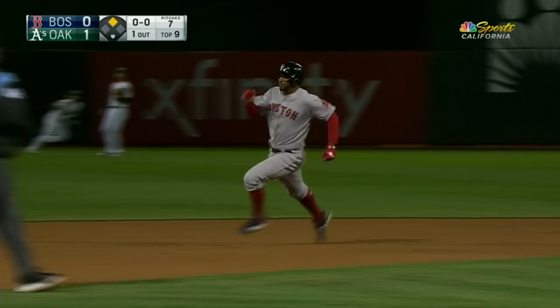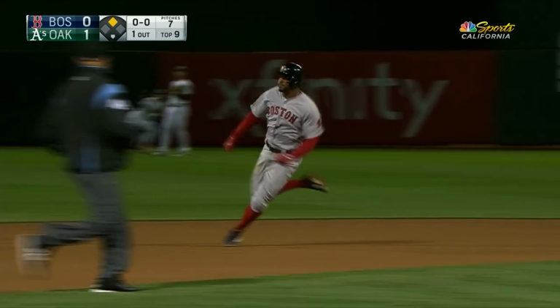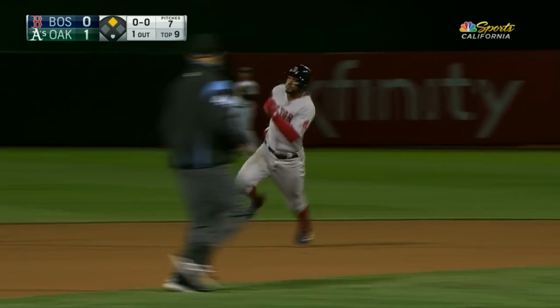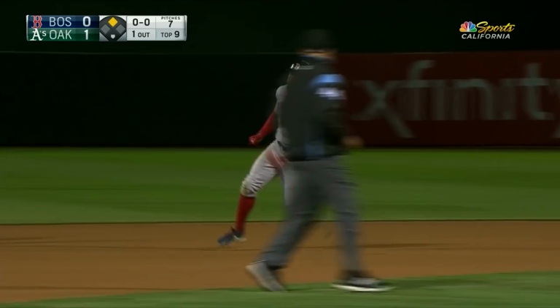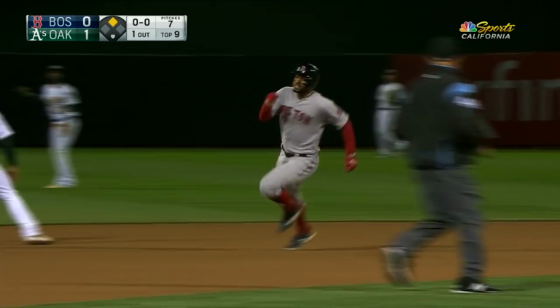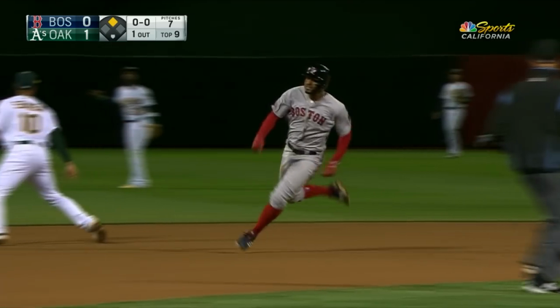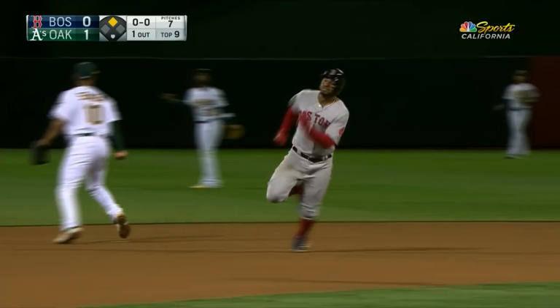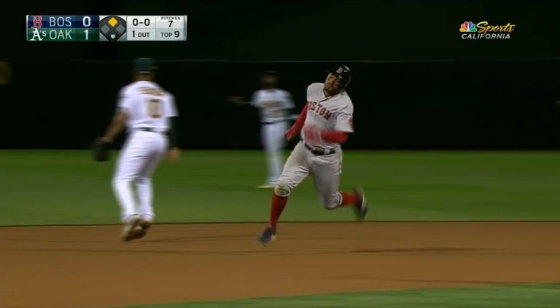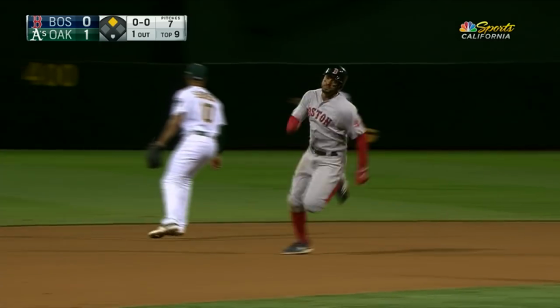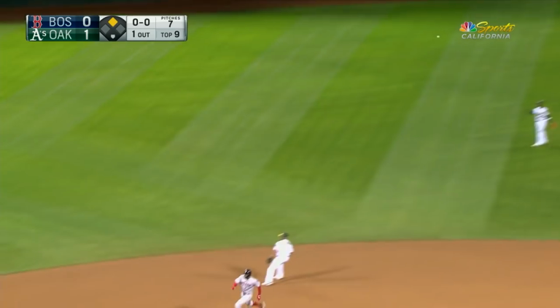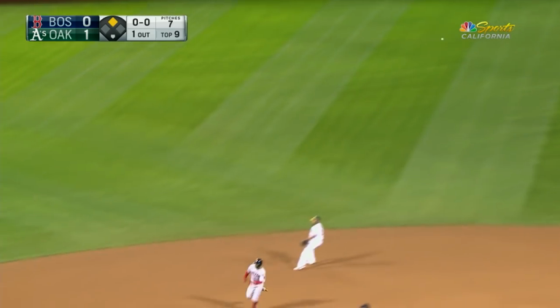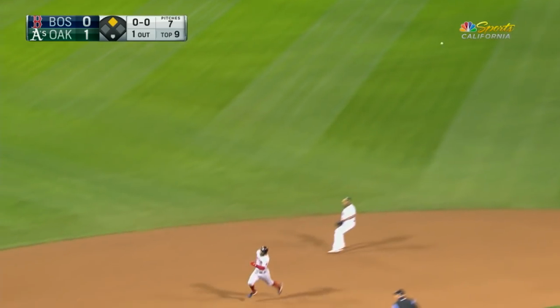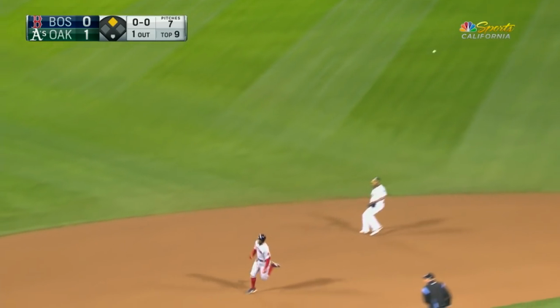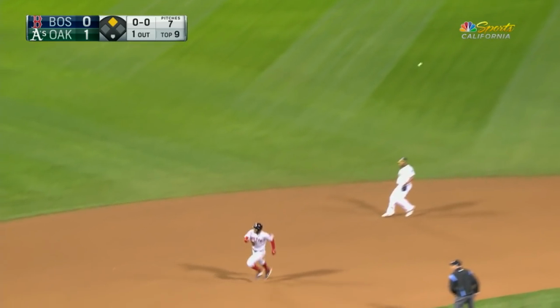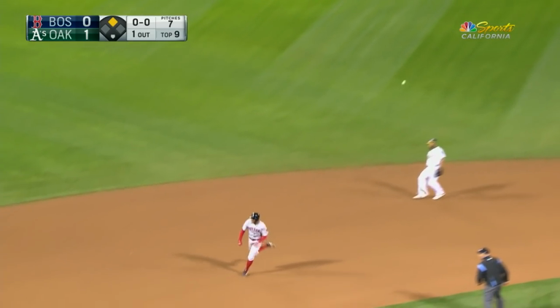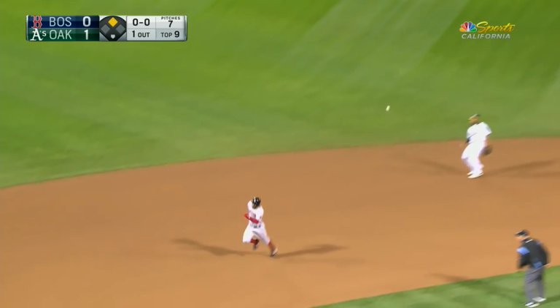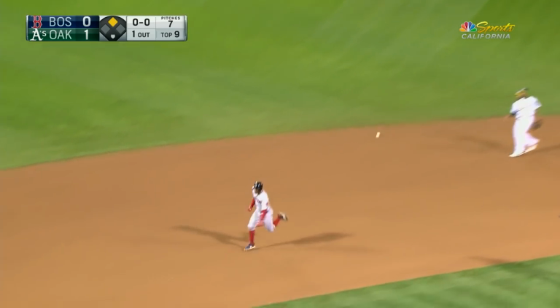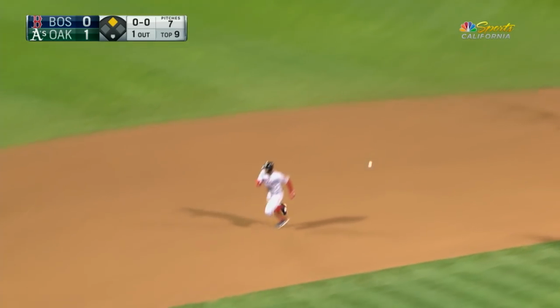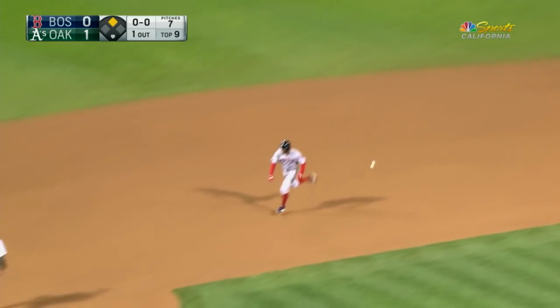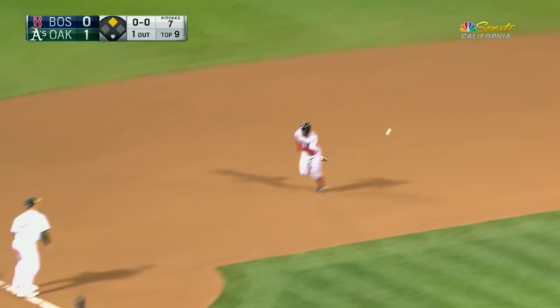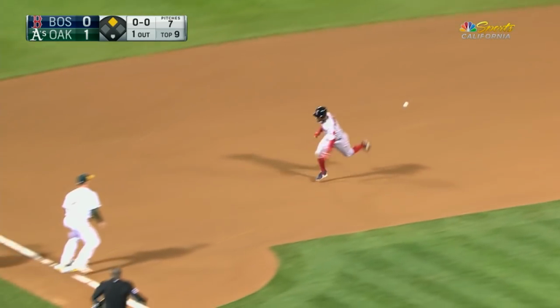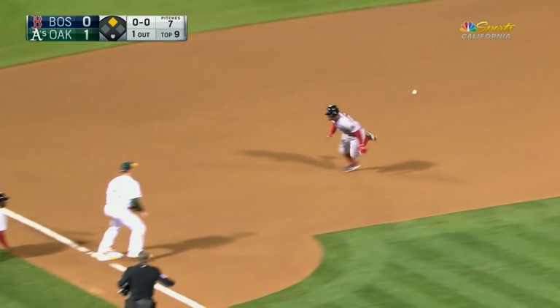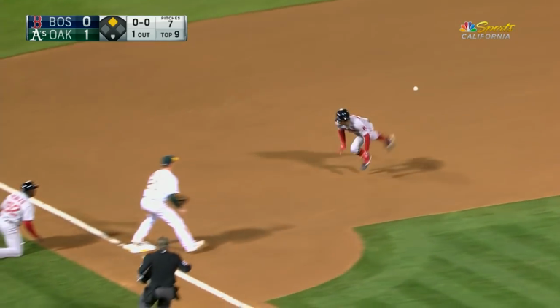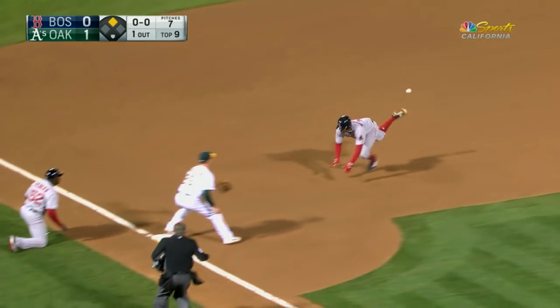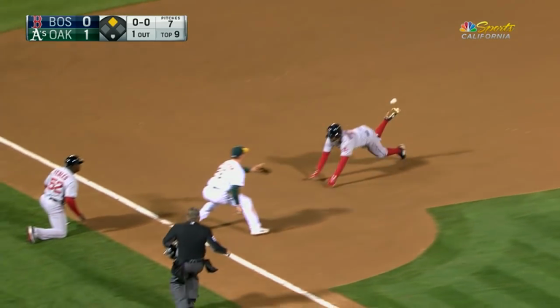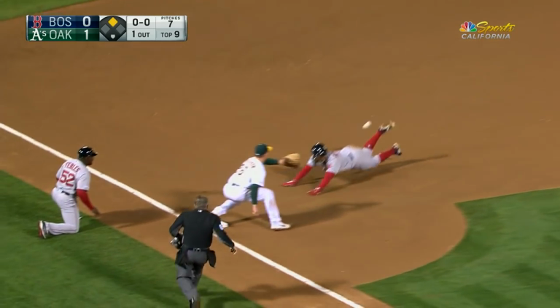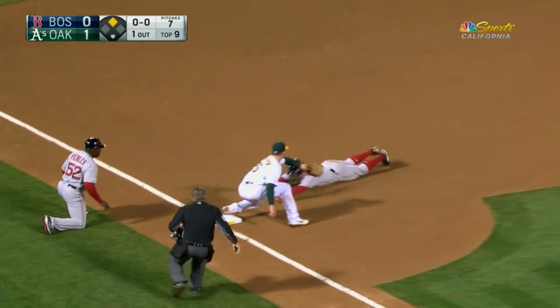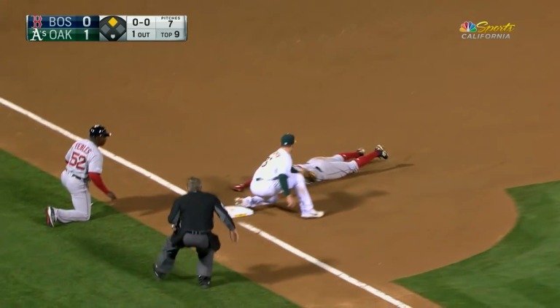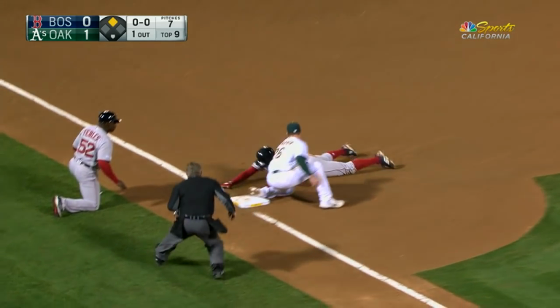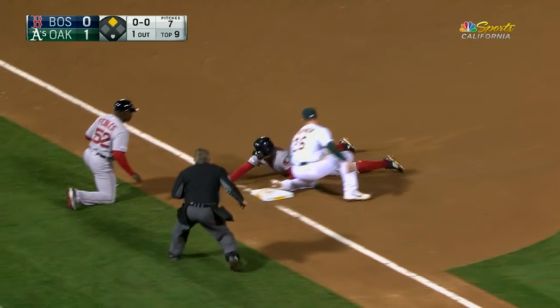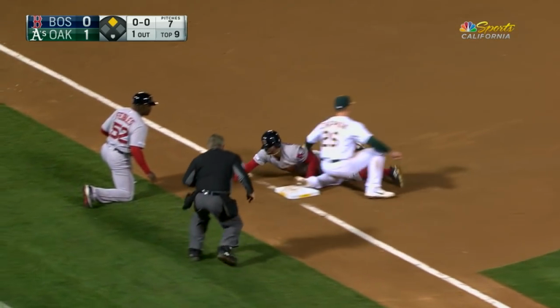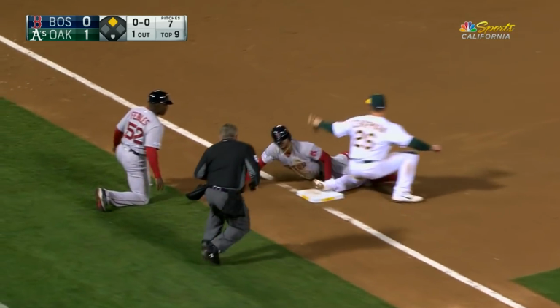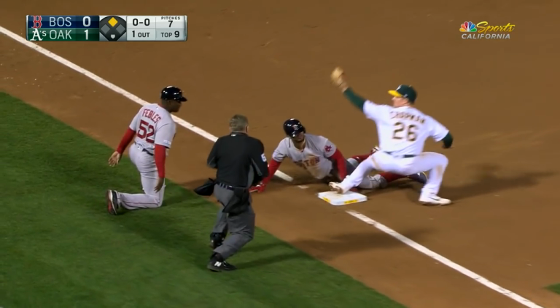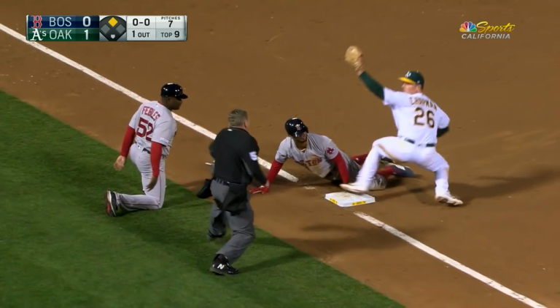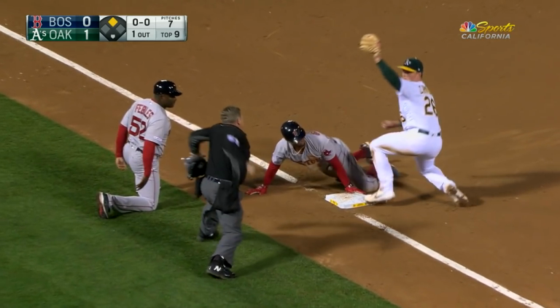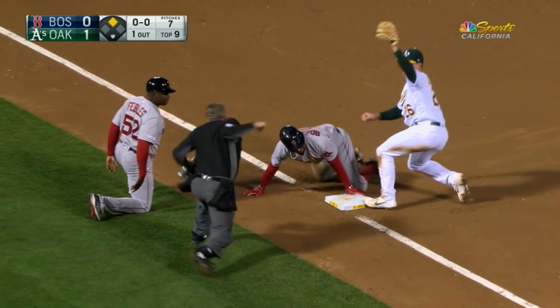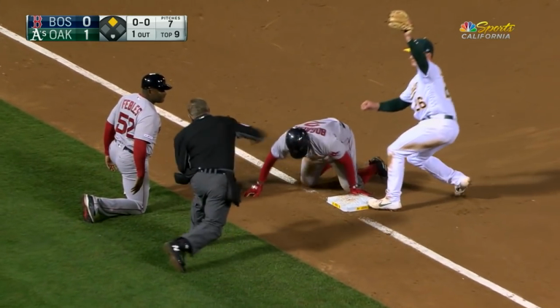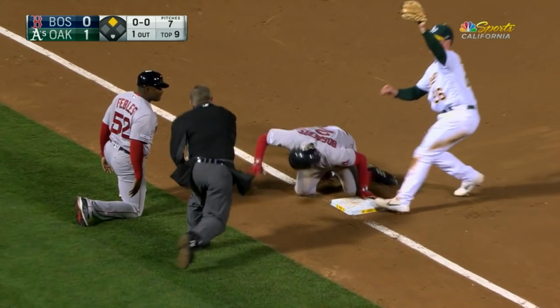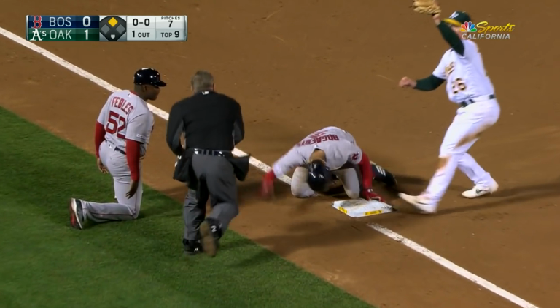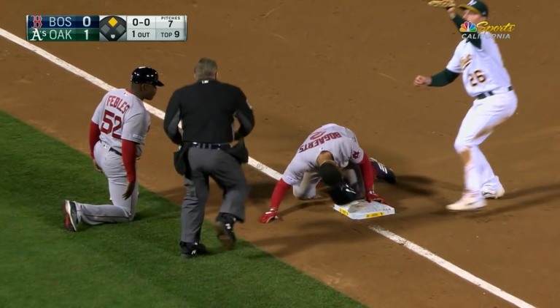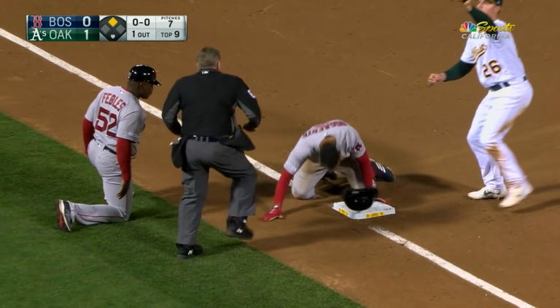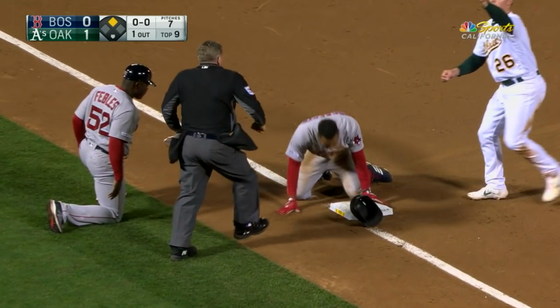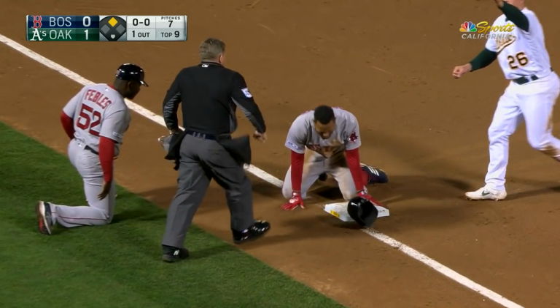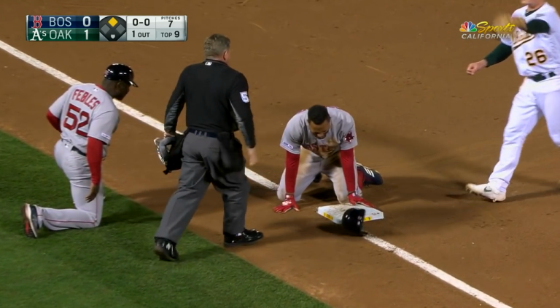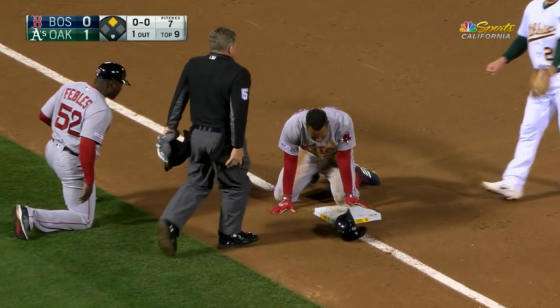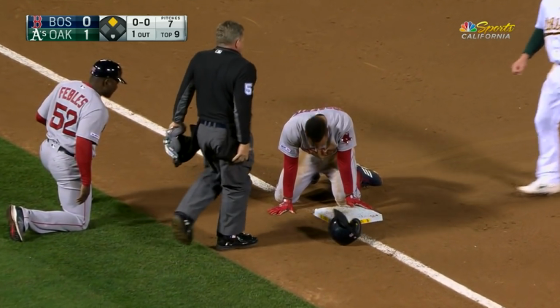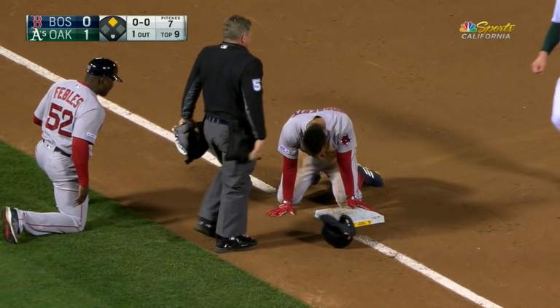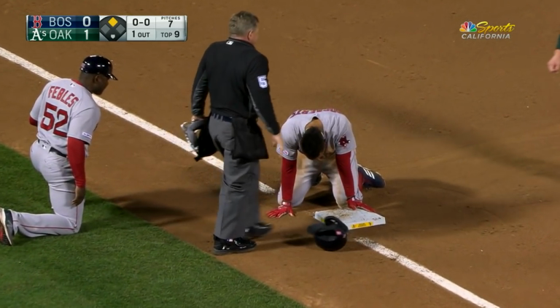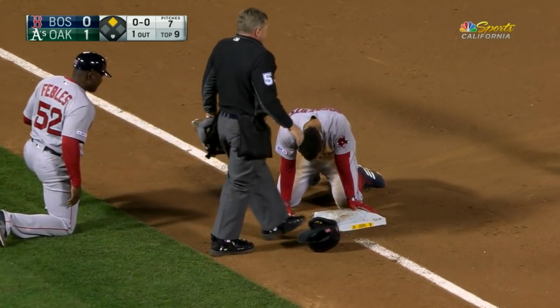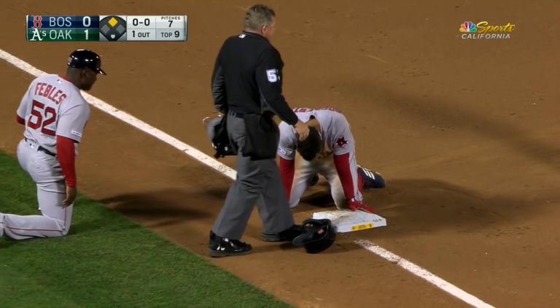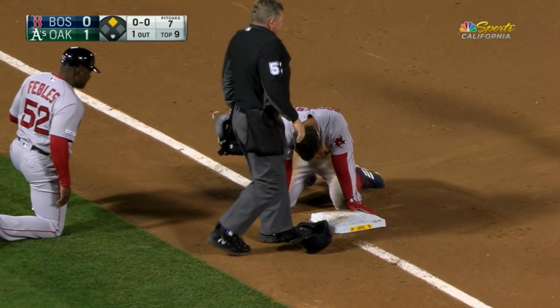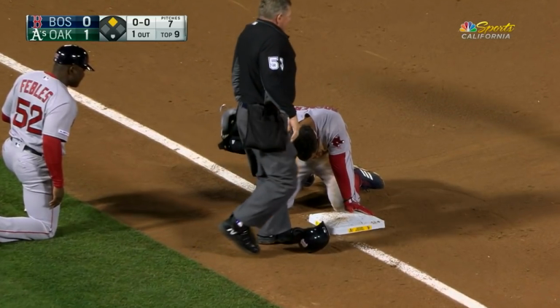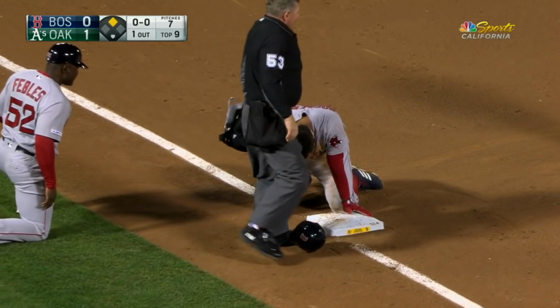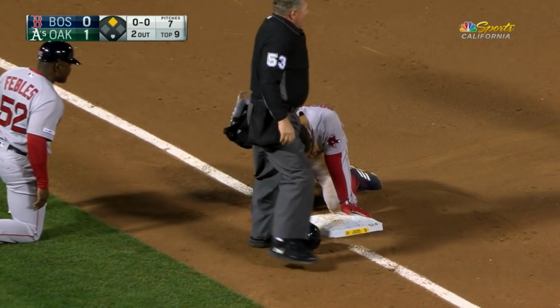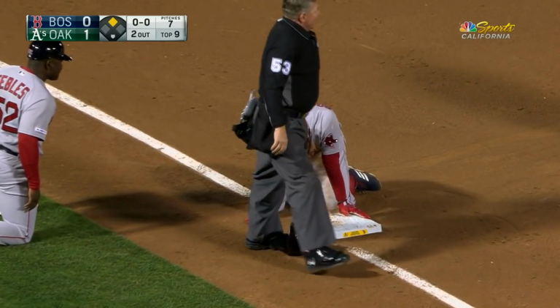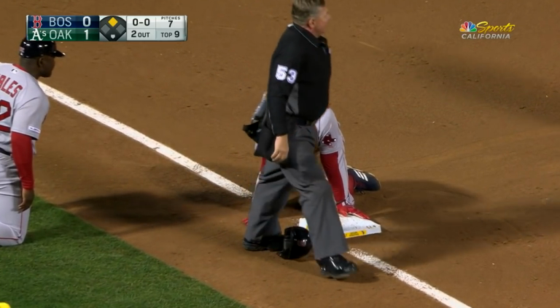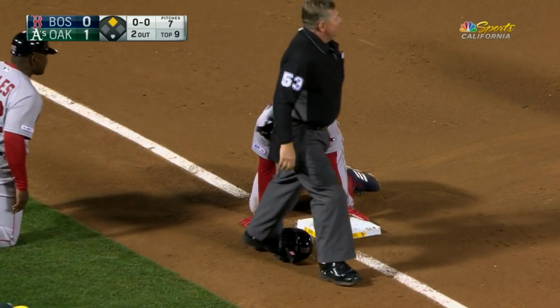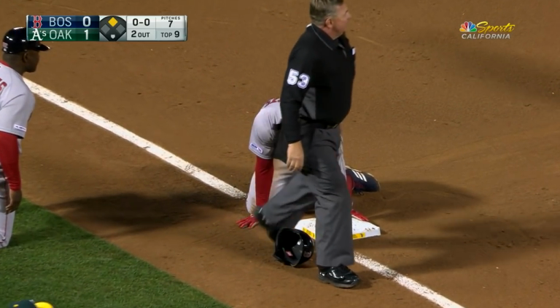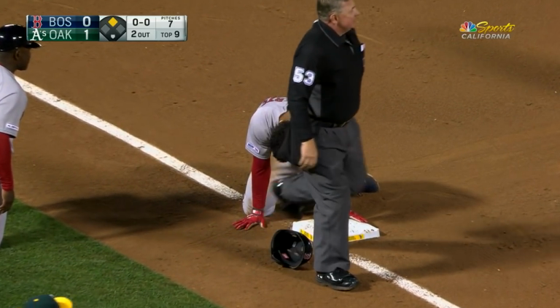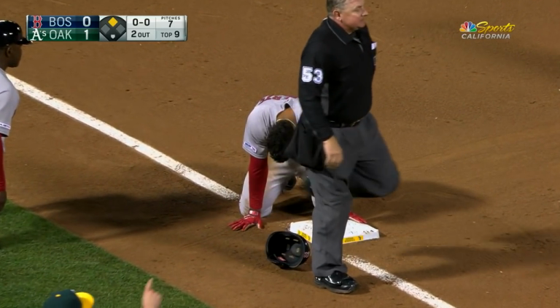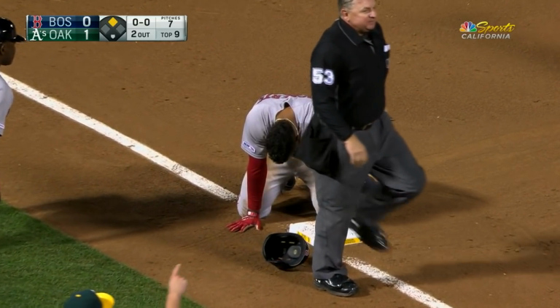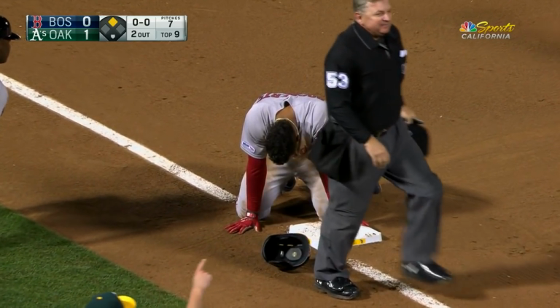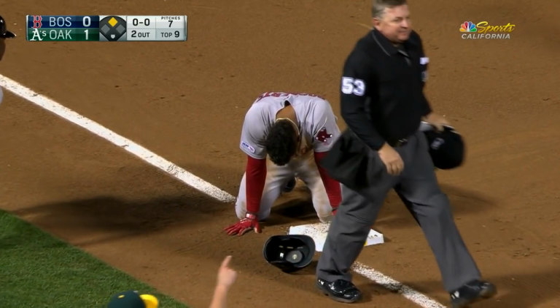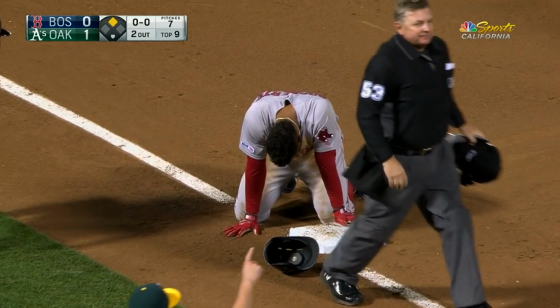Bogards is going to try for third. He hesitated briefly. The throw is there — got him. Oh my.